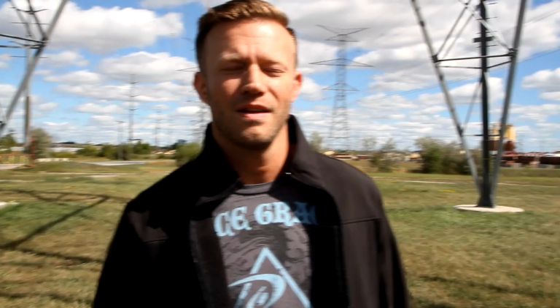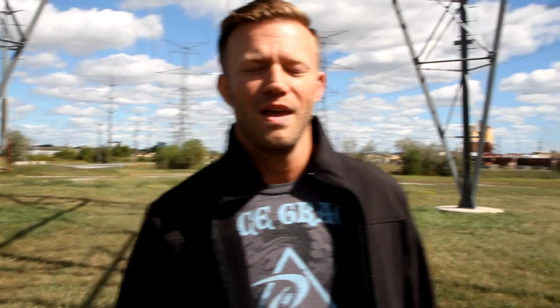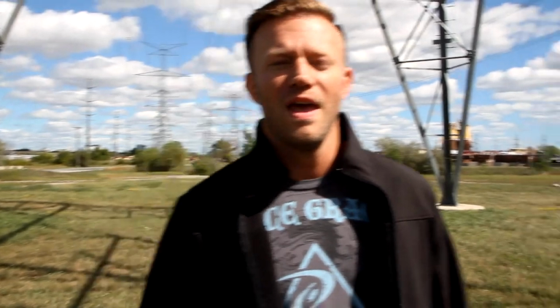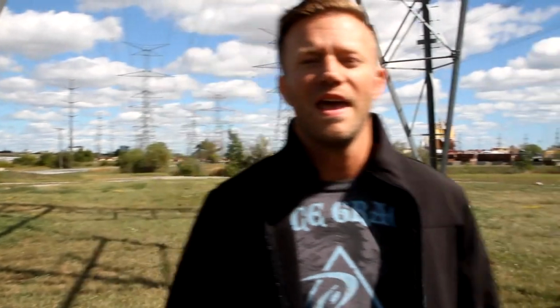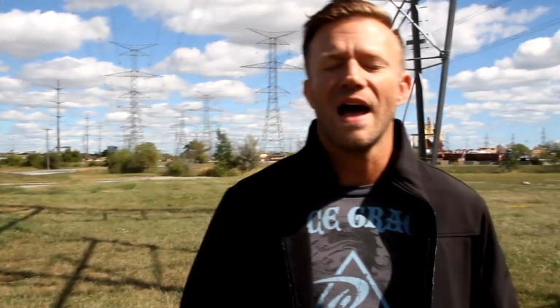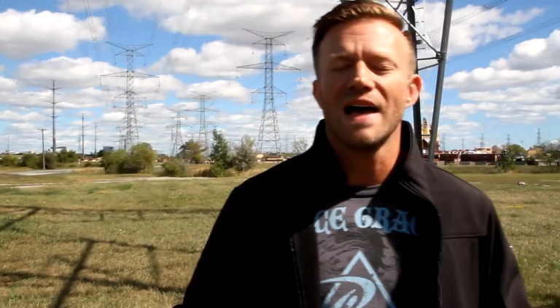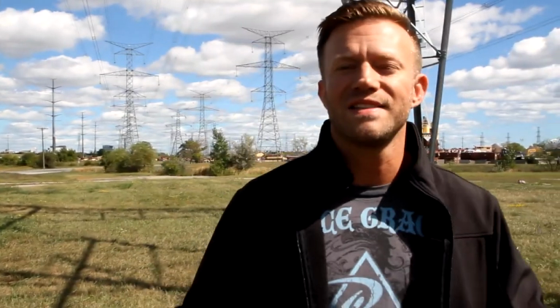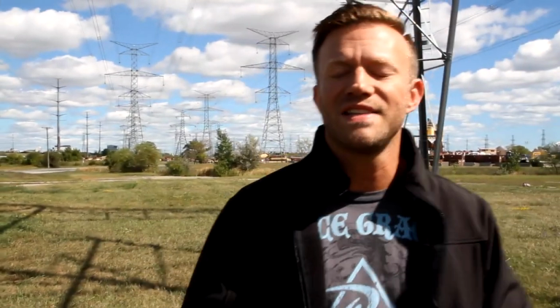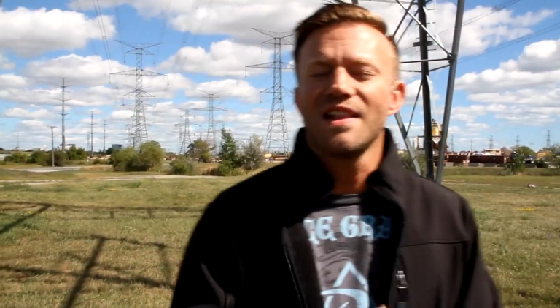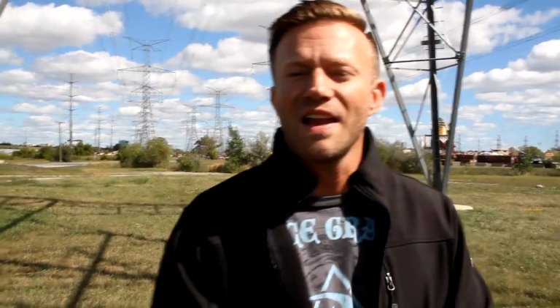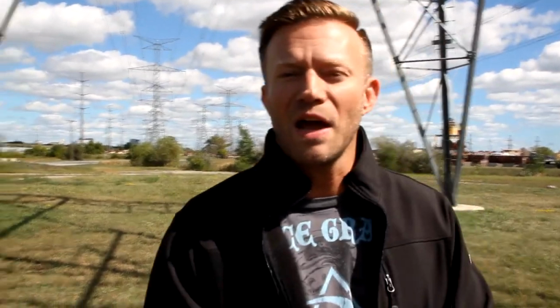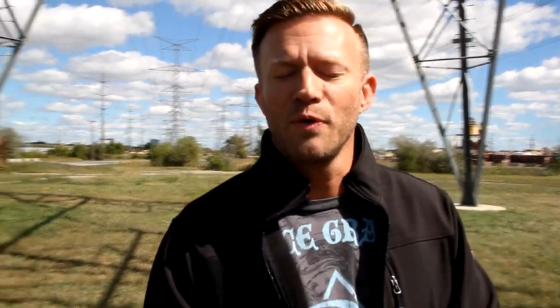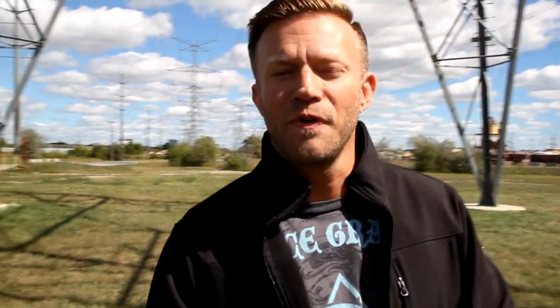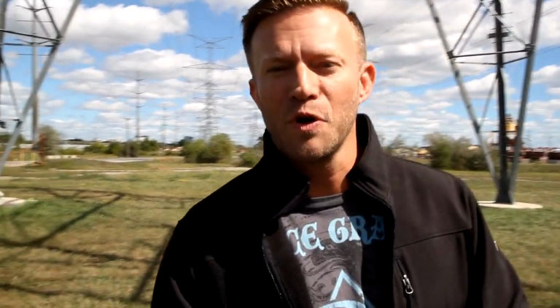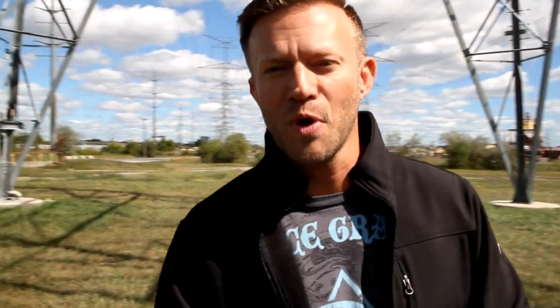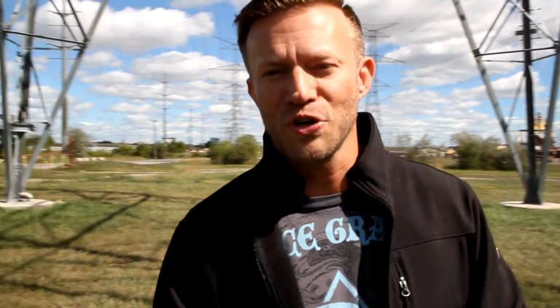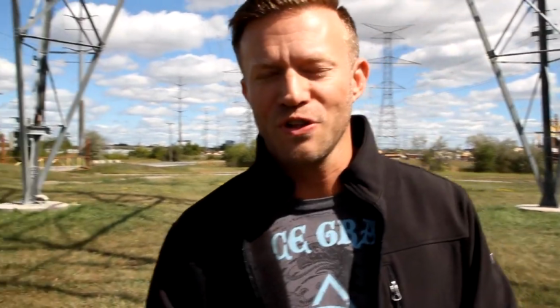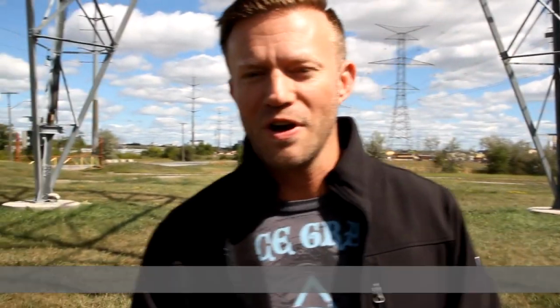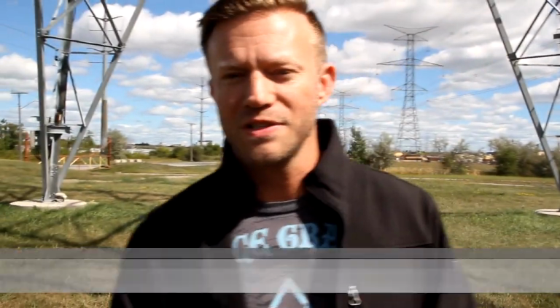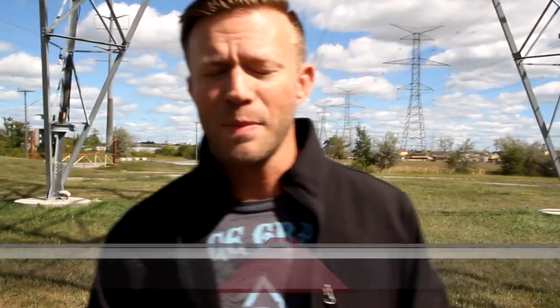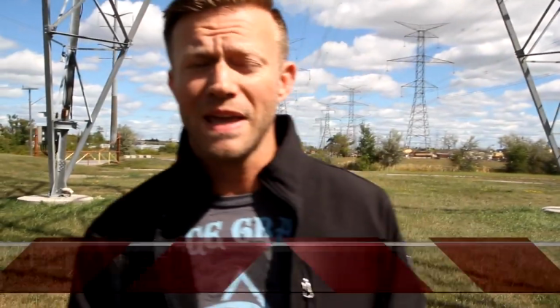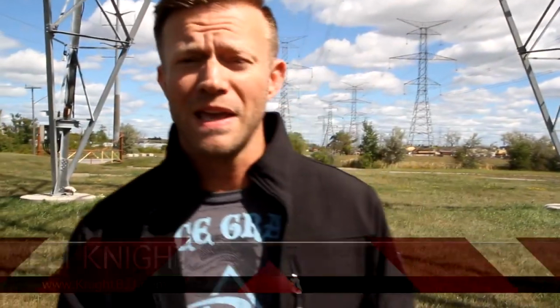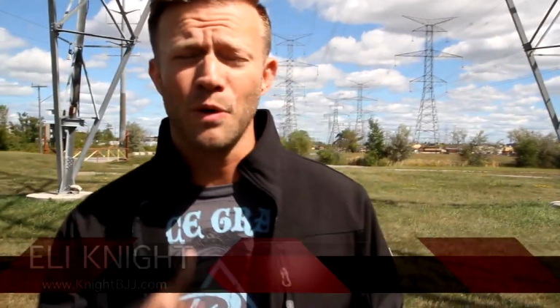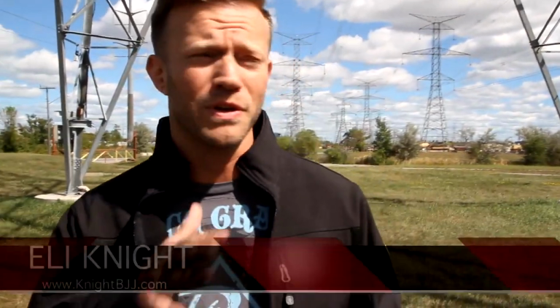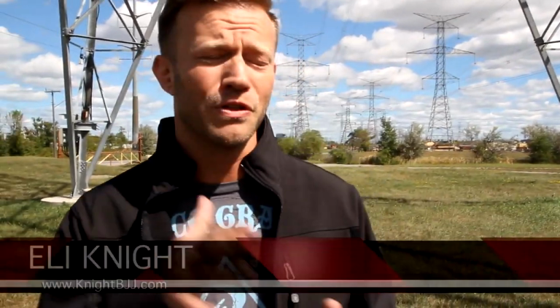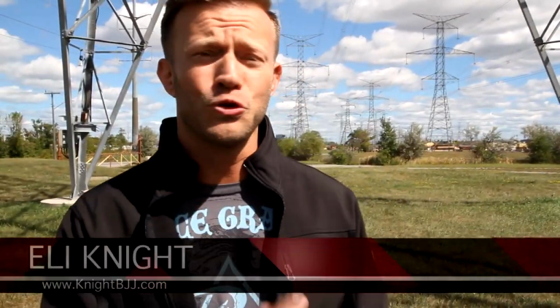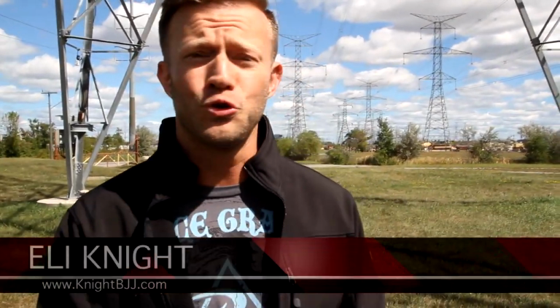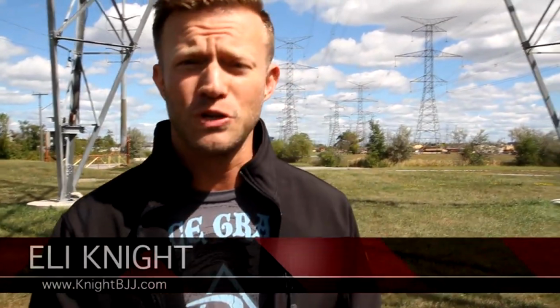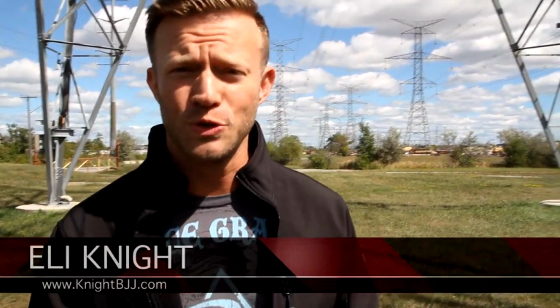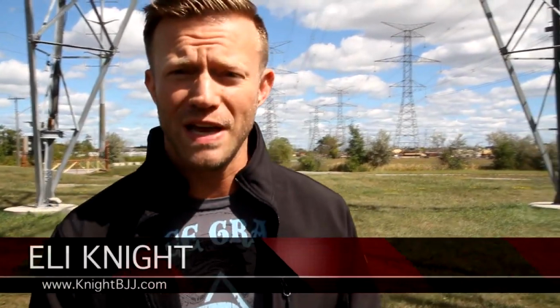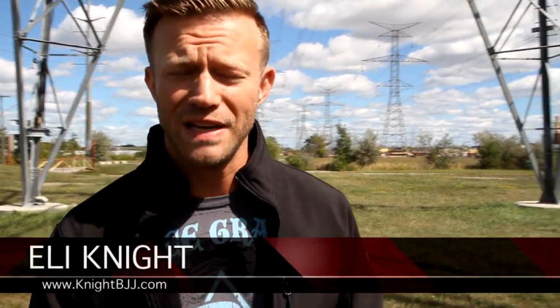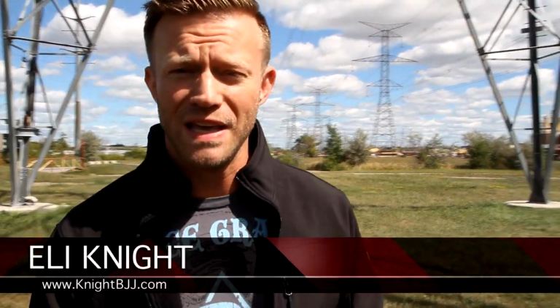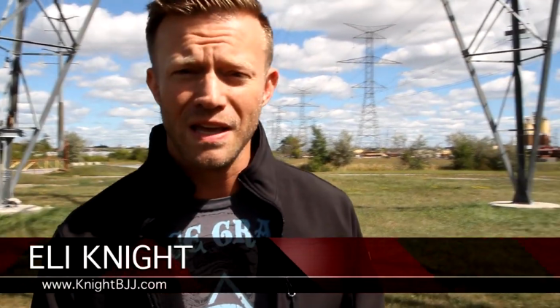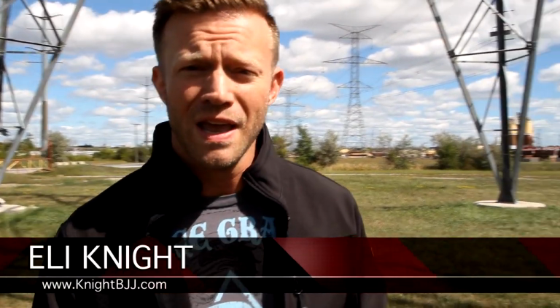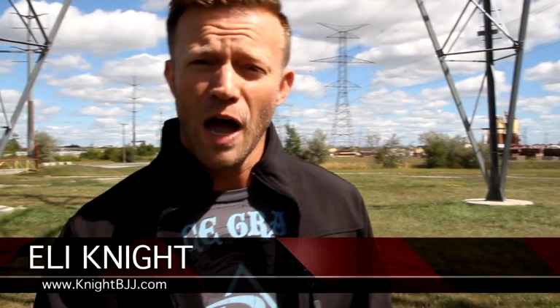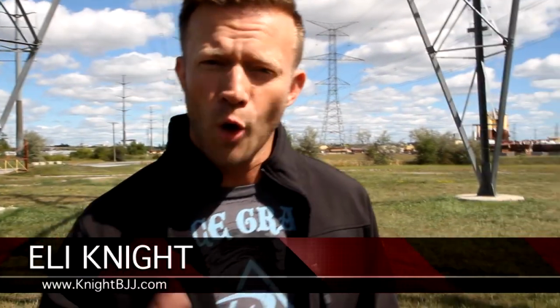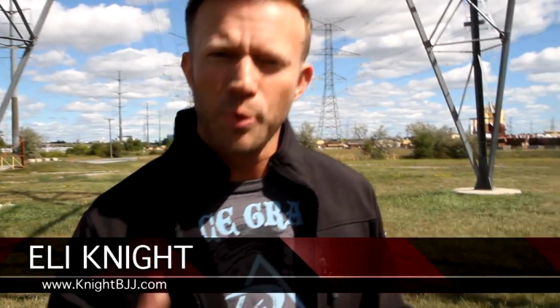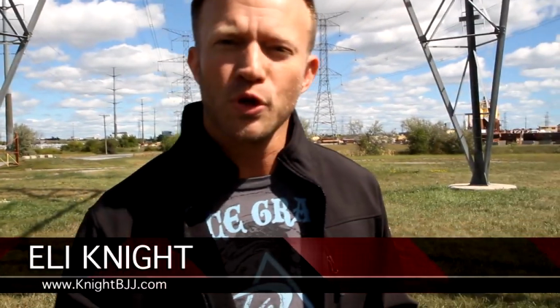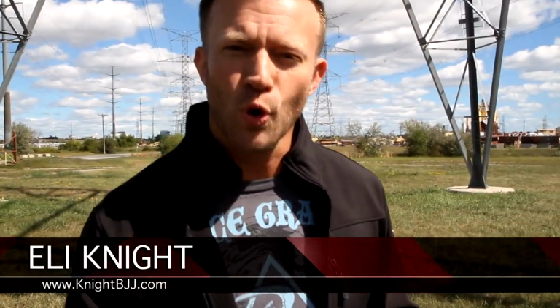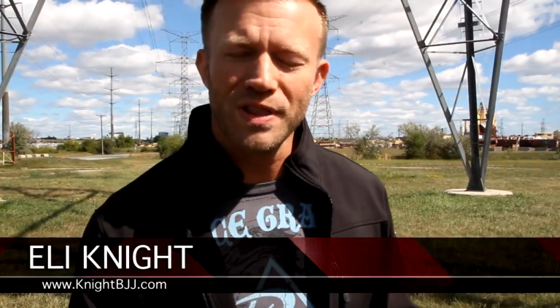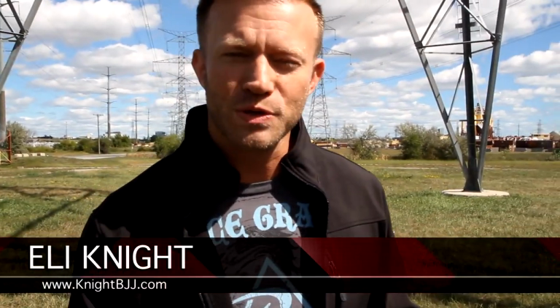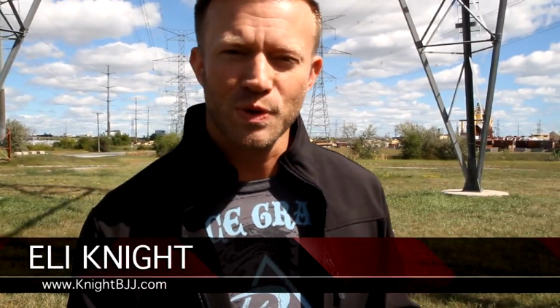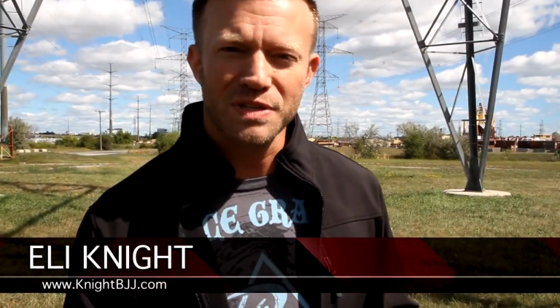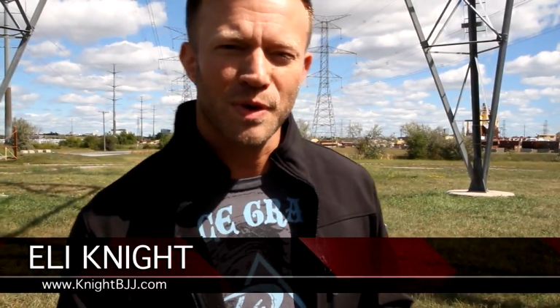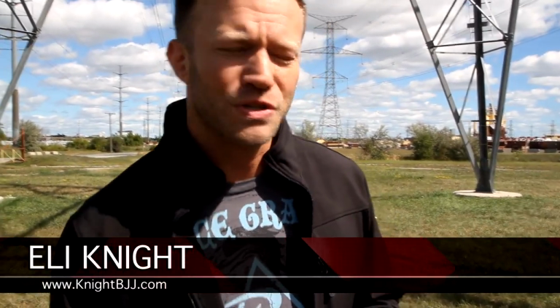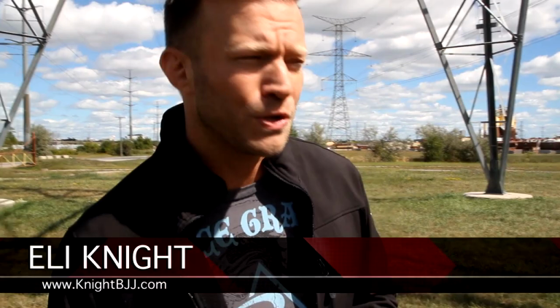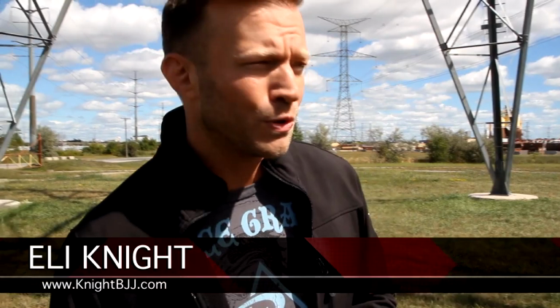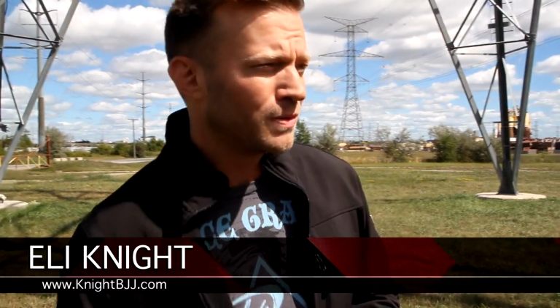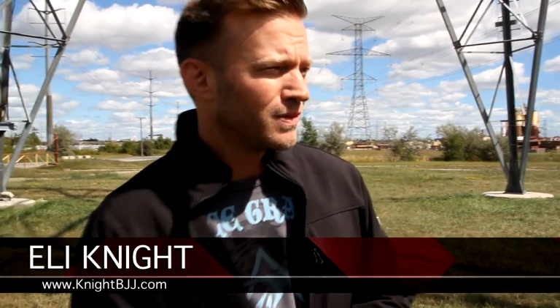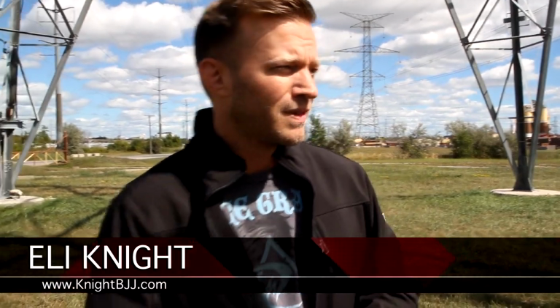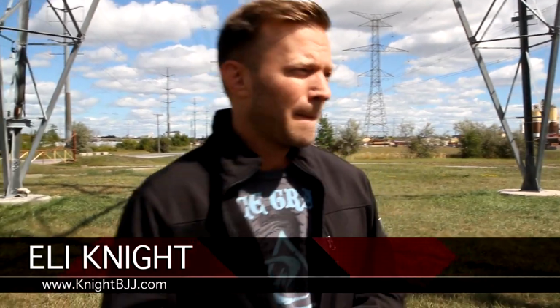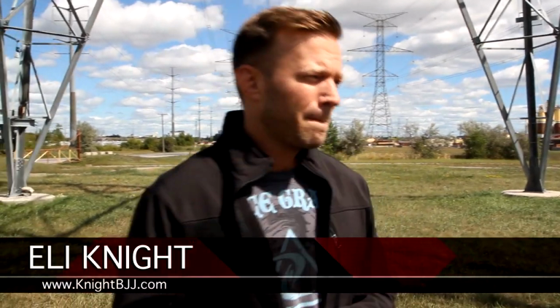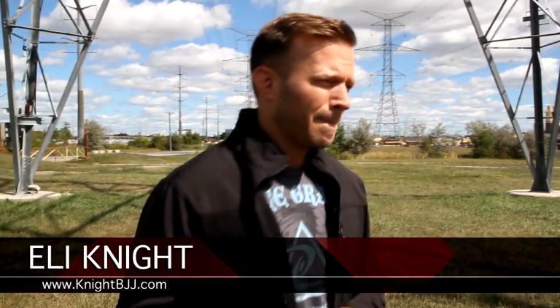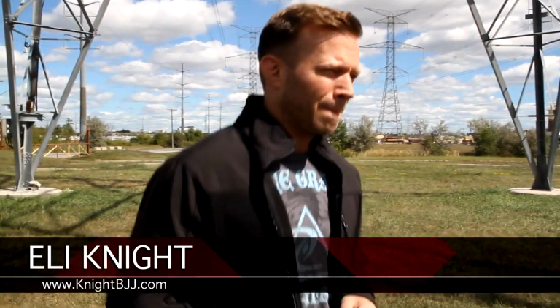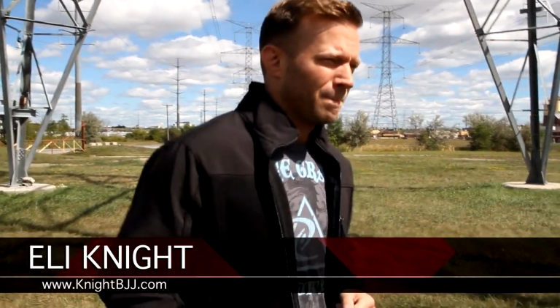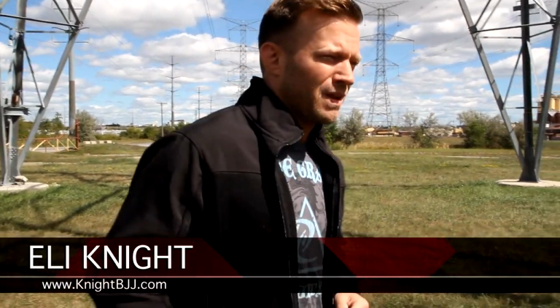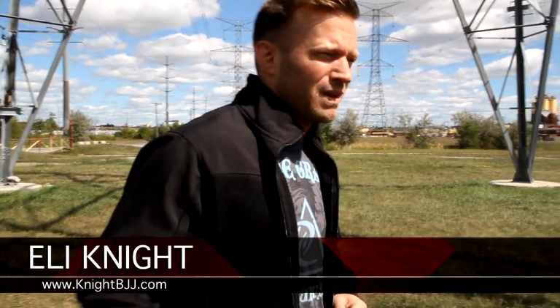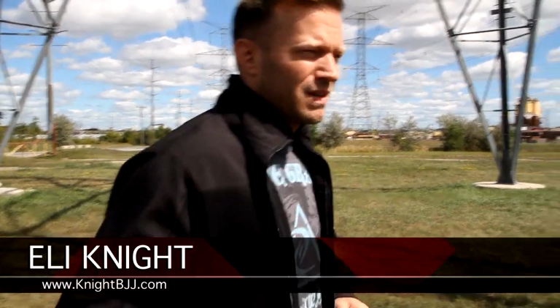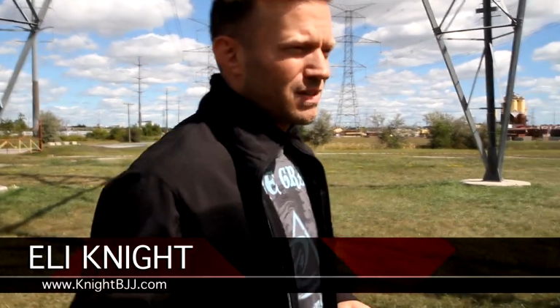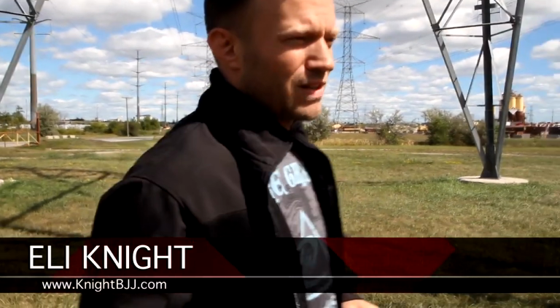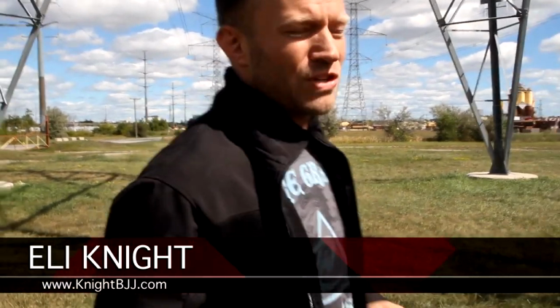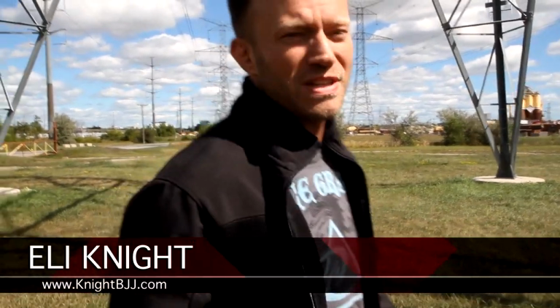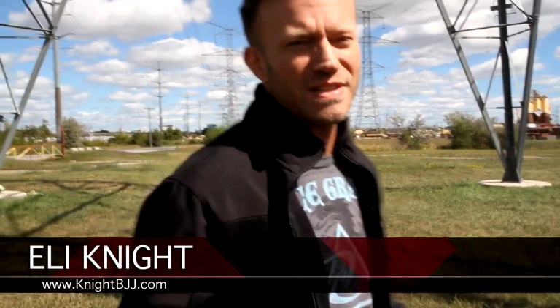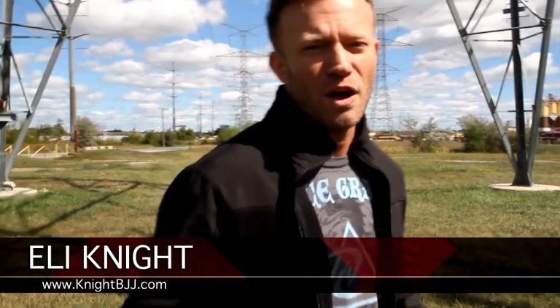Hey guys, it's Eli Knight with Funker Martial Arts, back again with another Jiu Jitsu technique. I hope you enjoy this one as much too. So let's check this out.